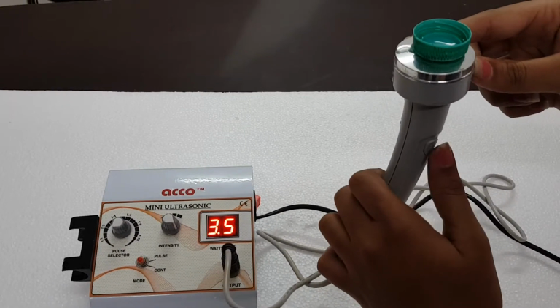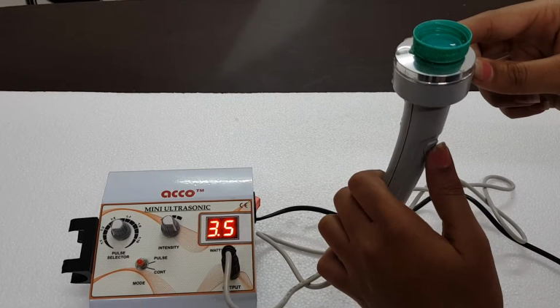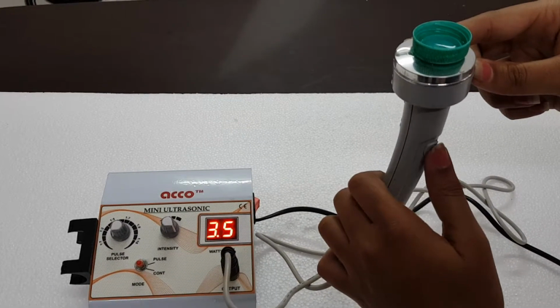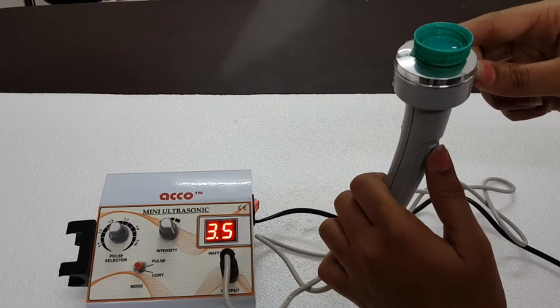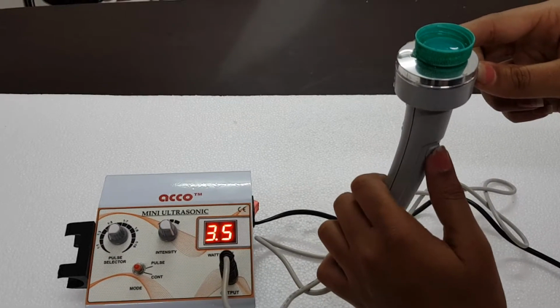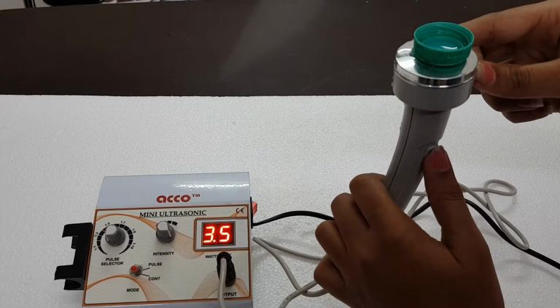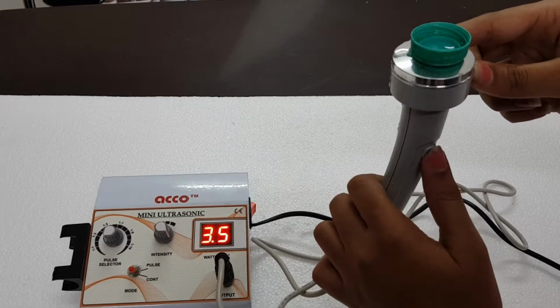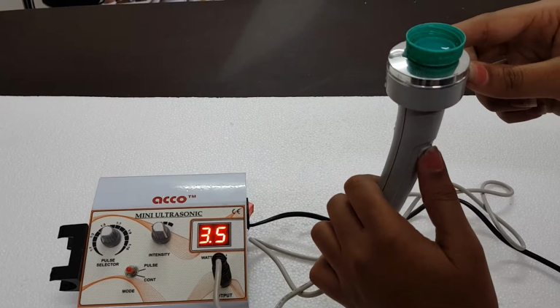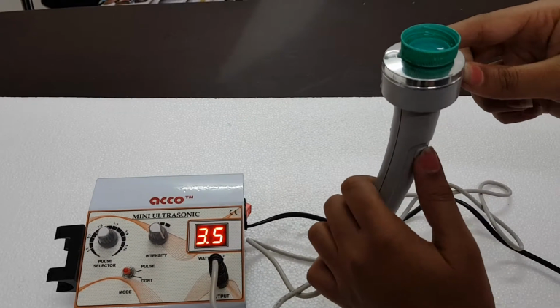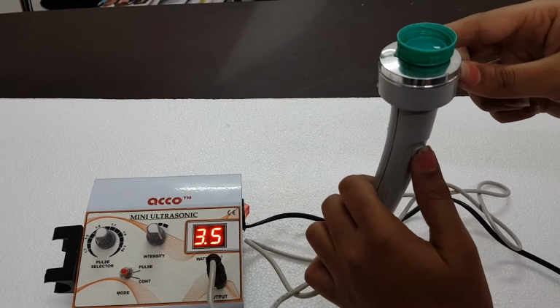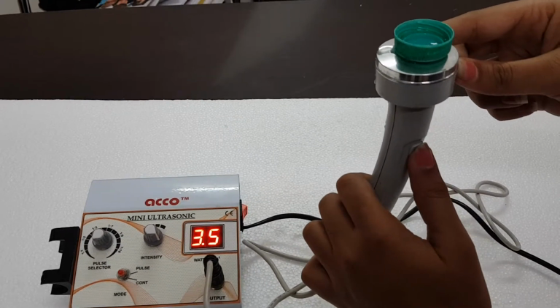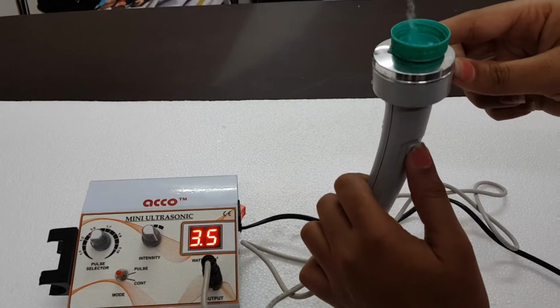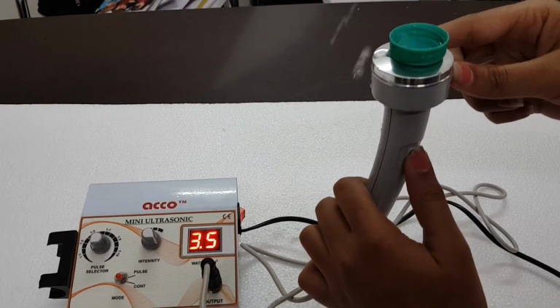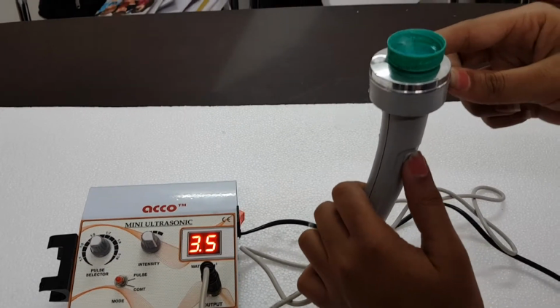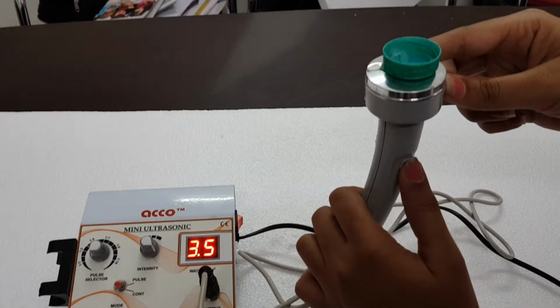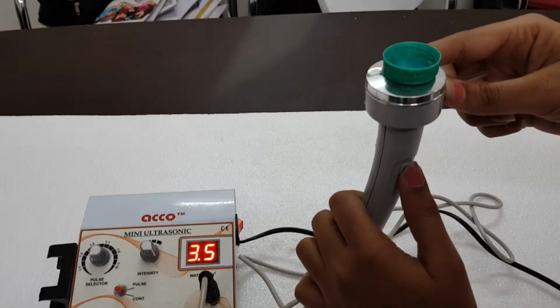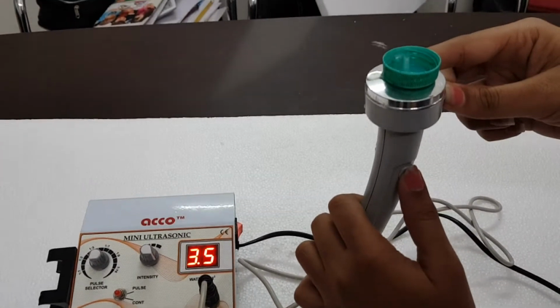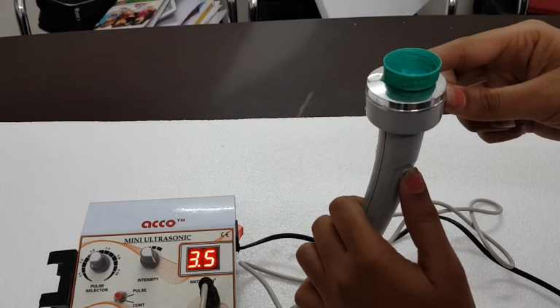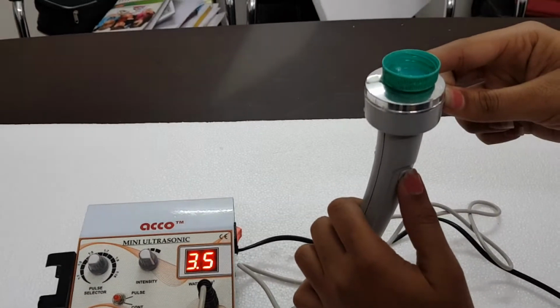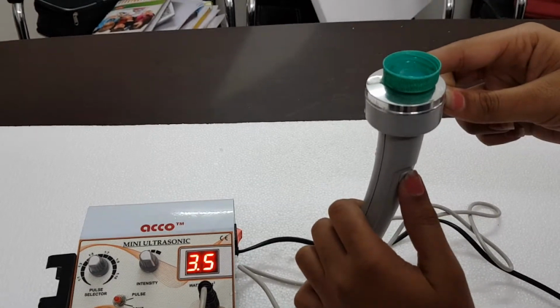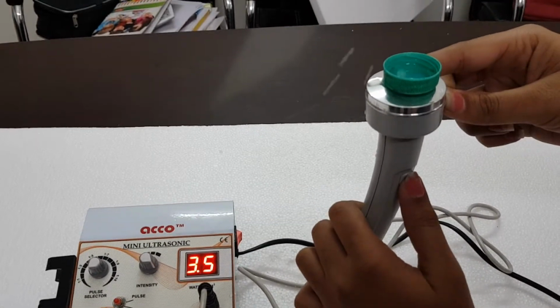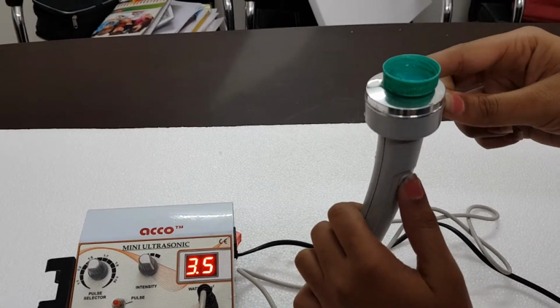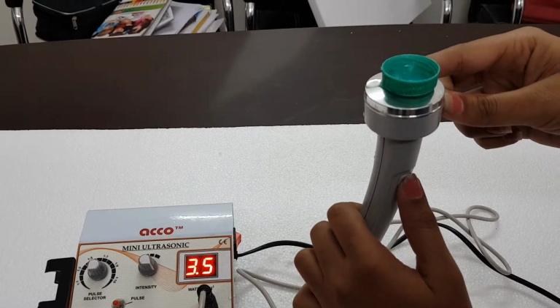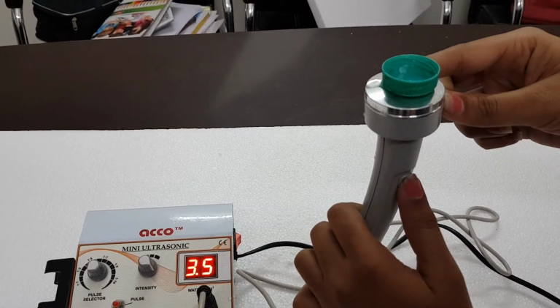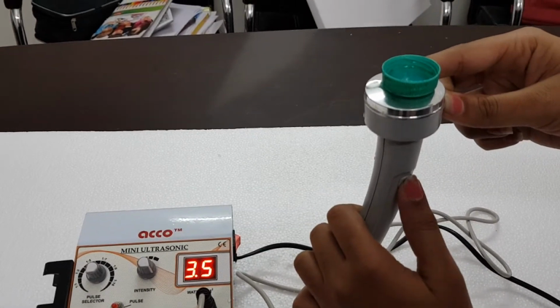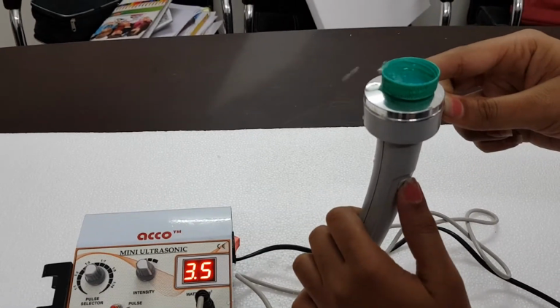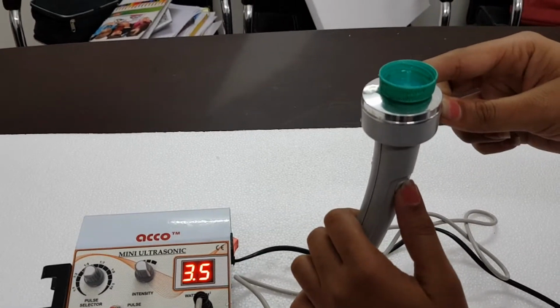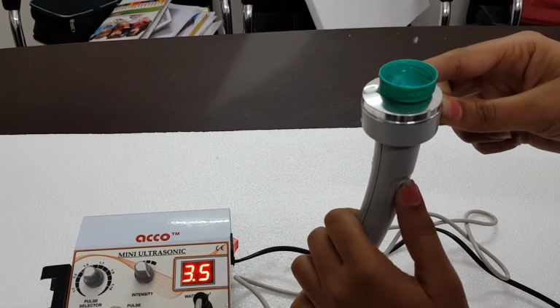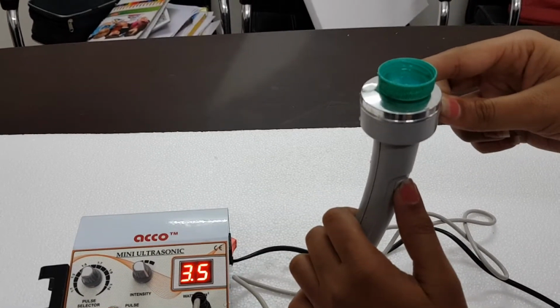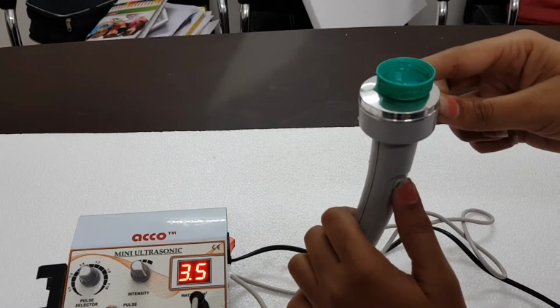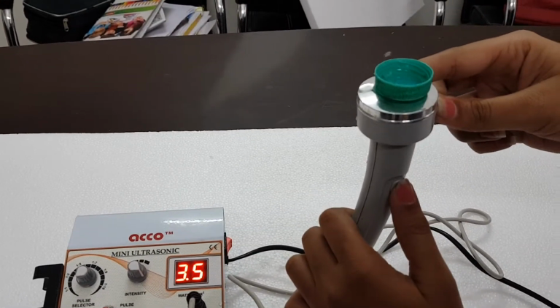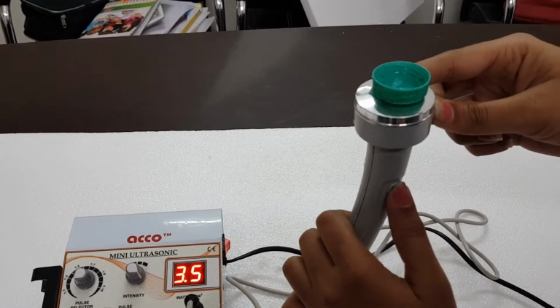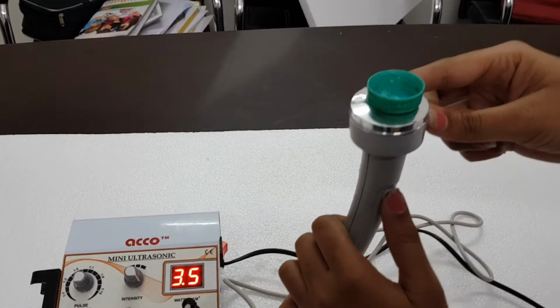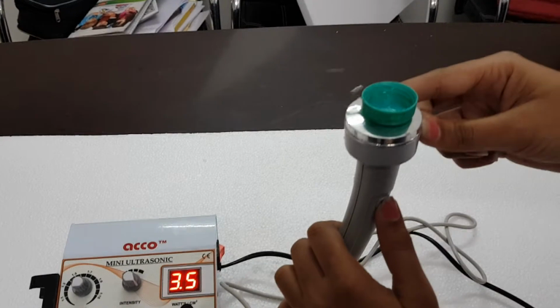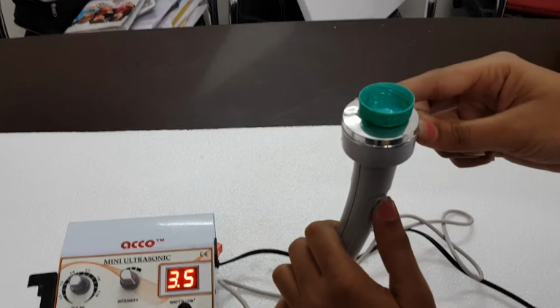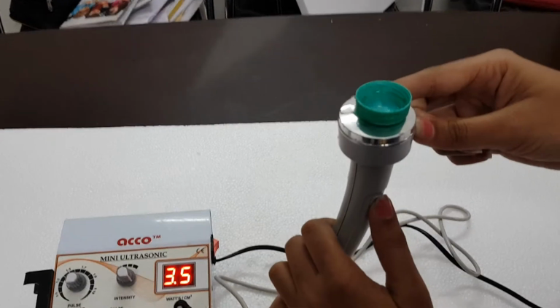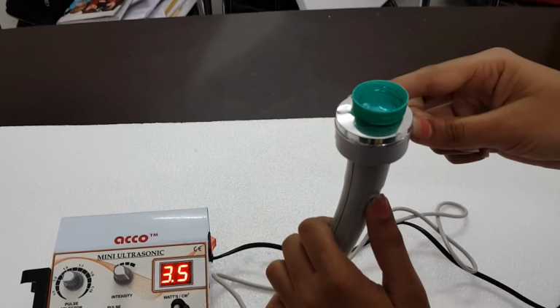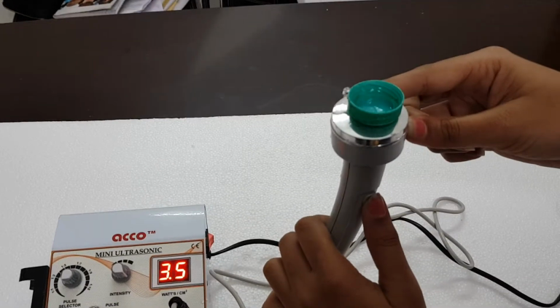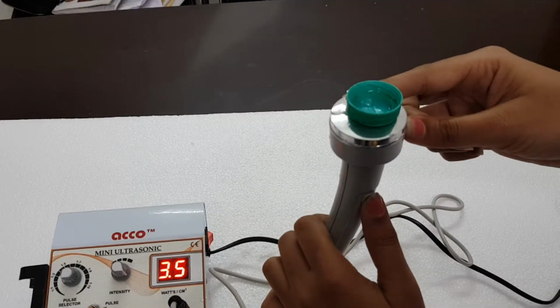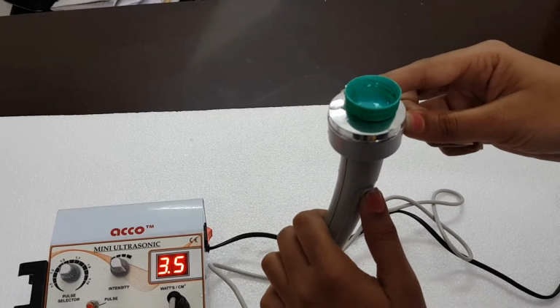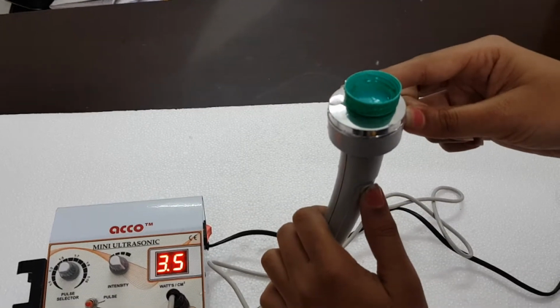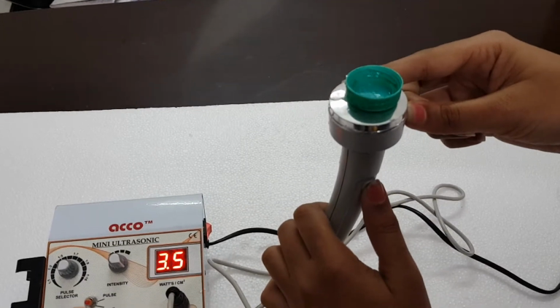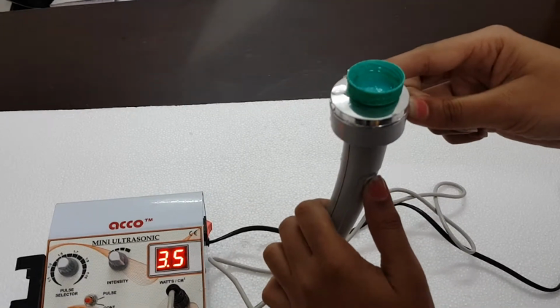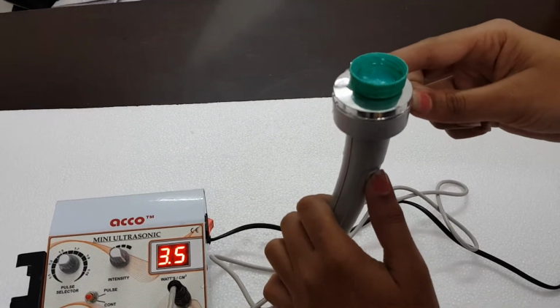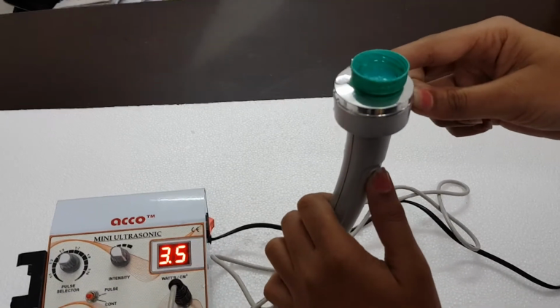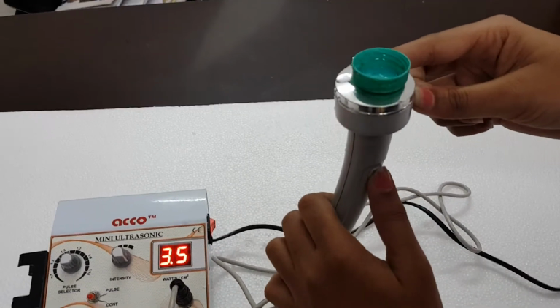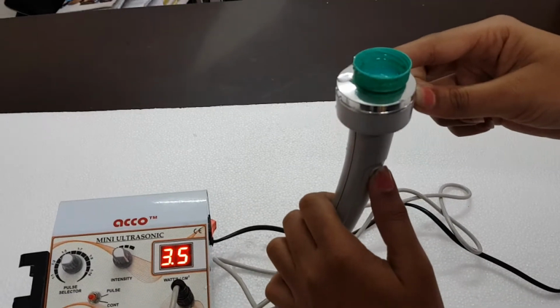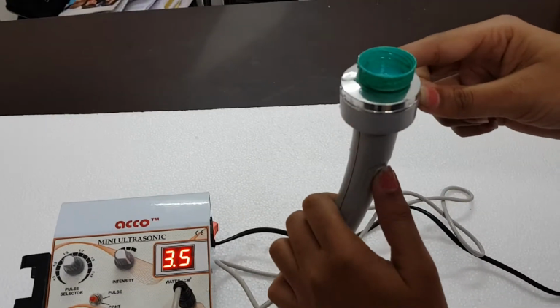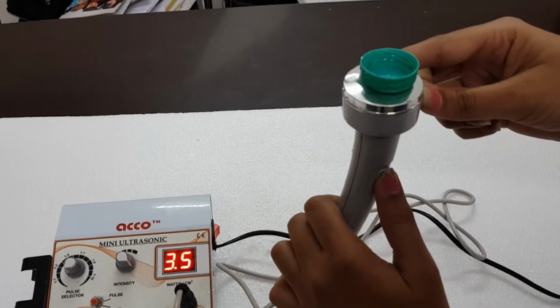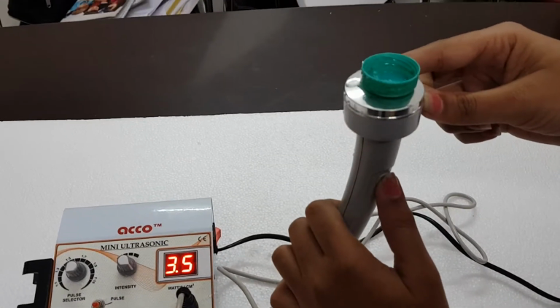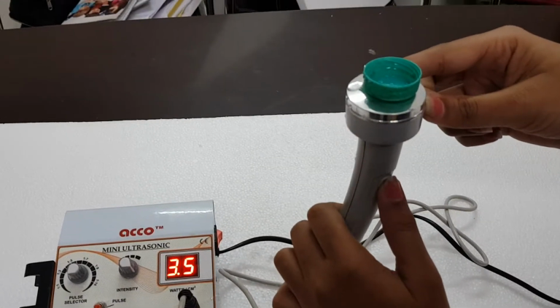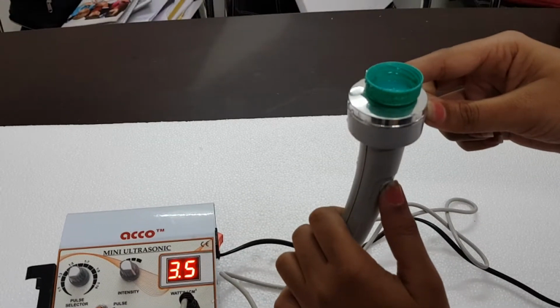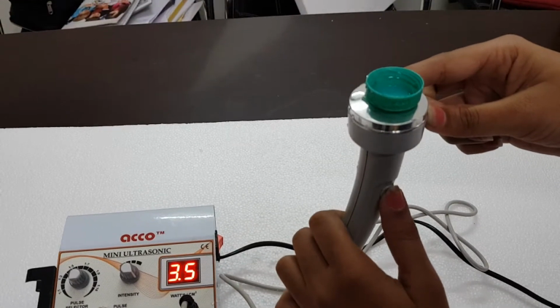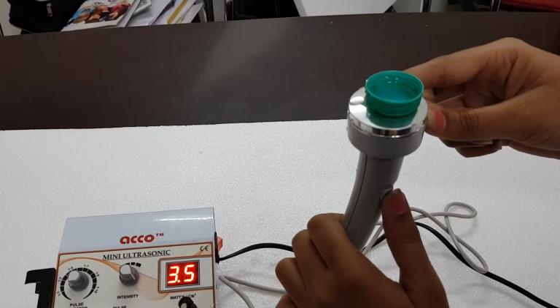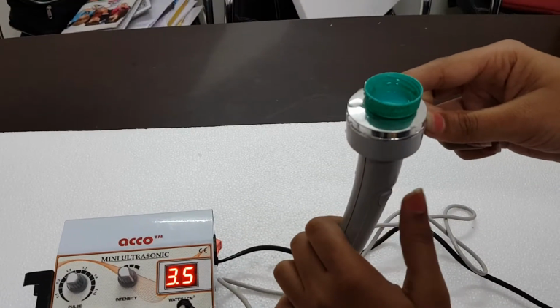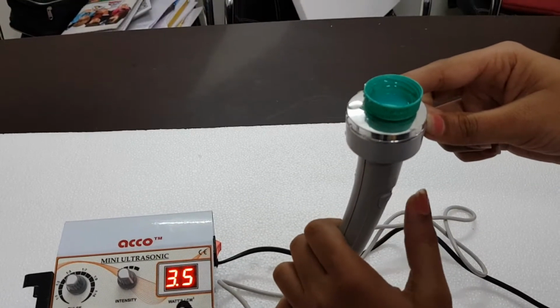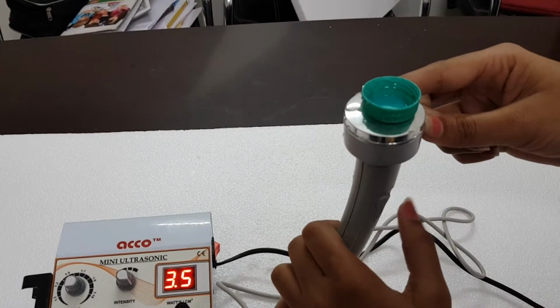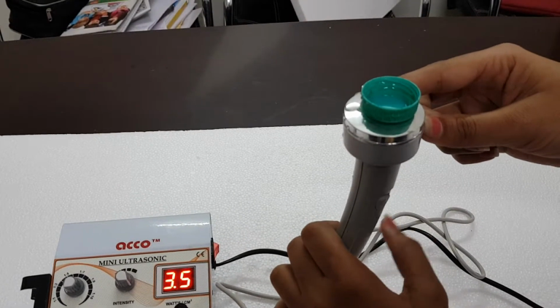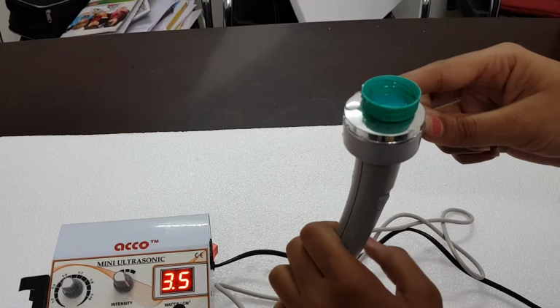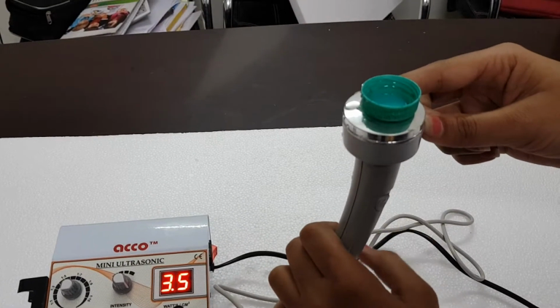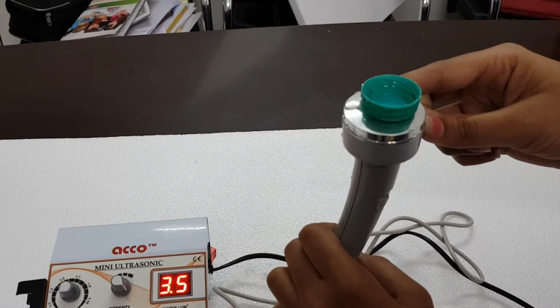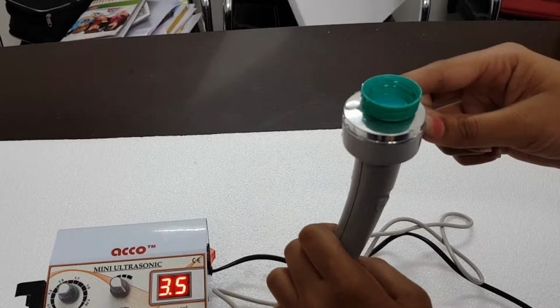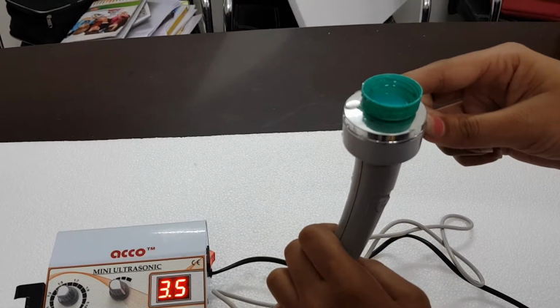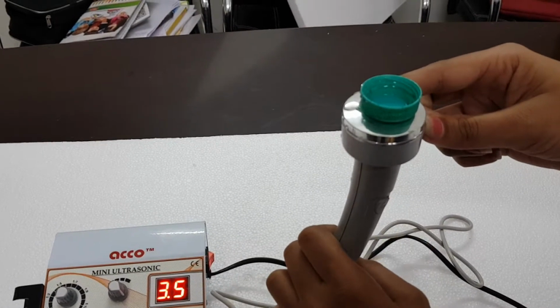Kindly press this button to continue the treatment. Release the button to stop the treatment.